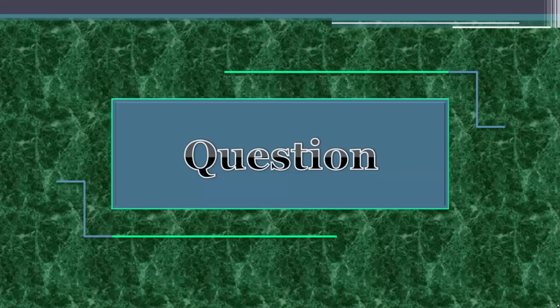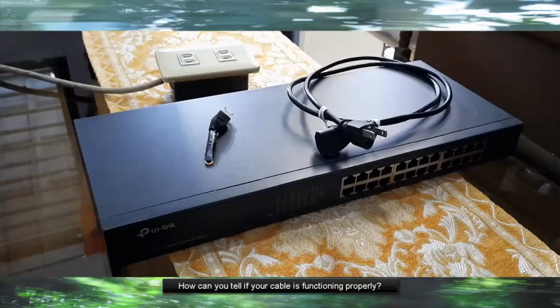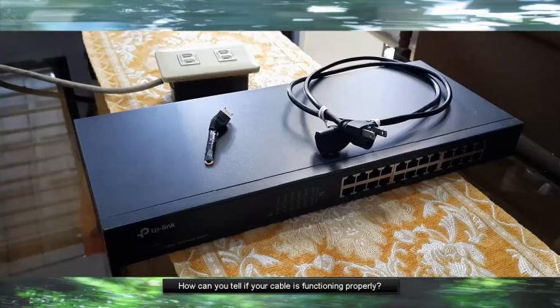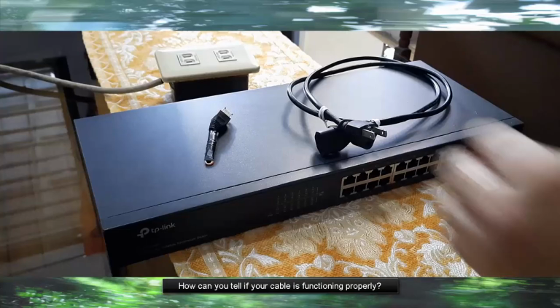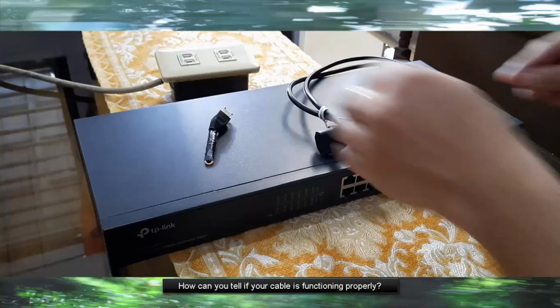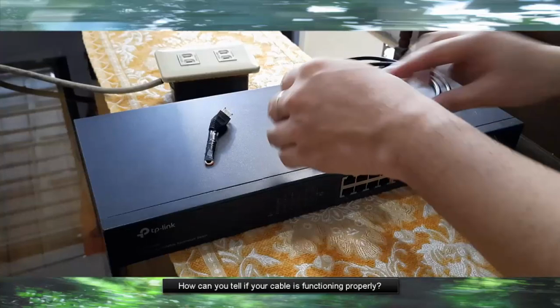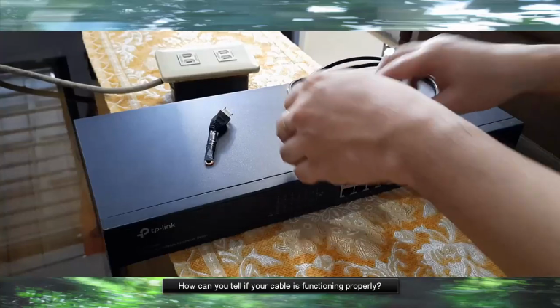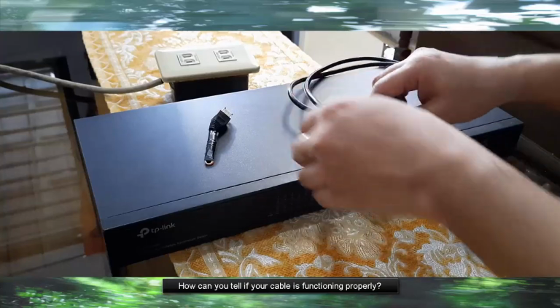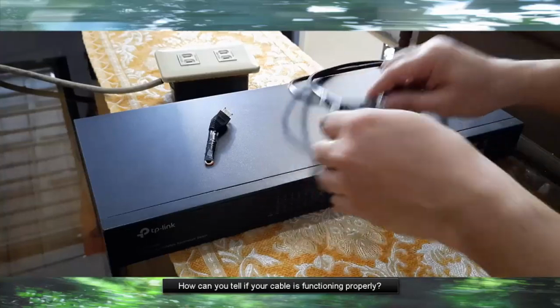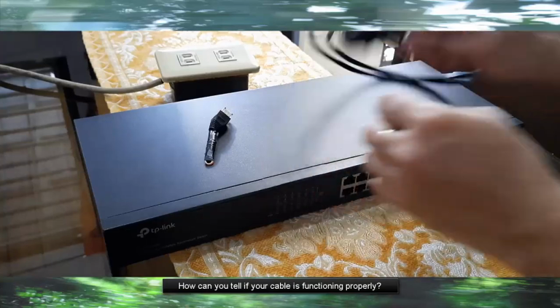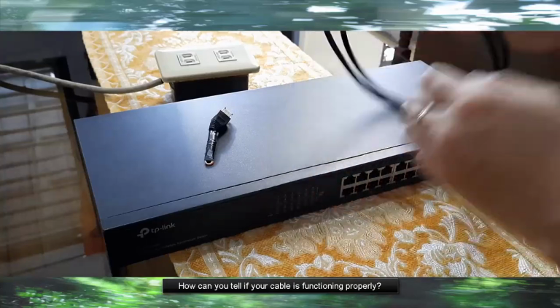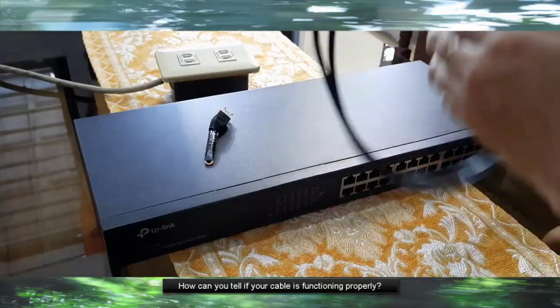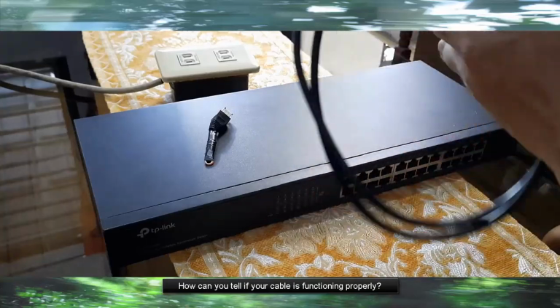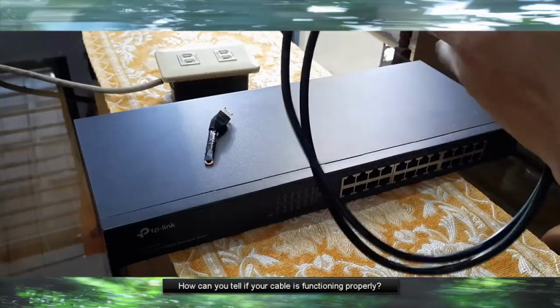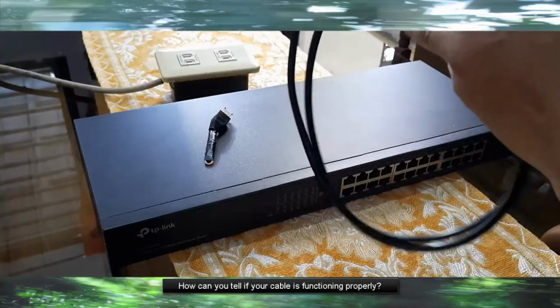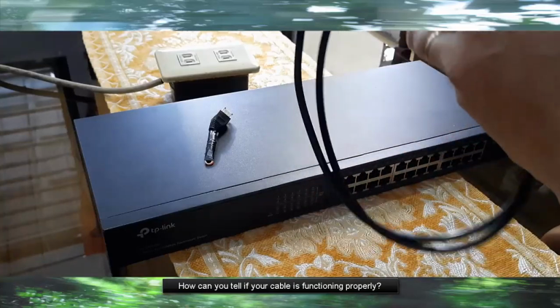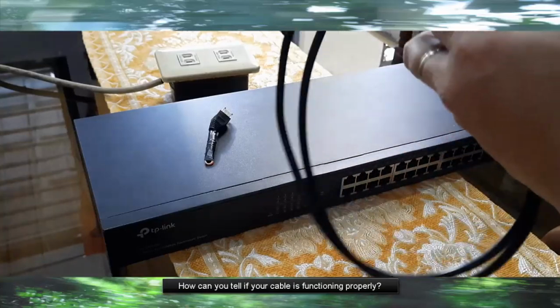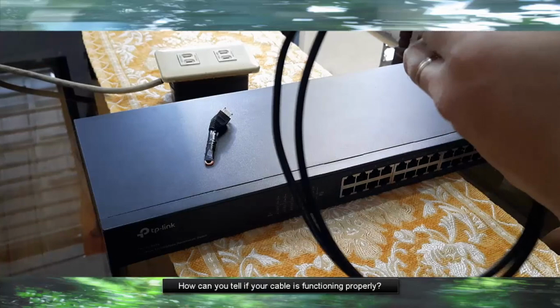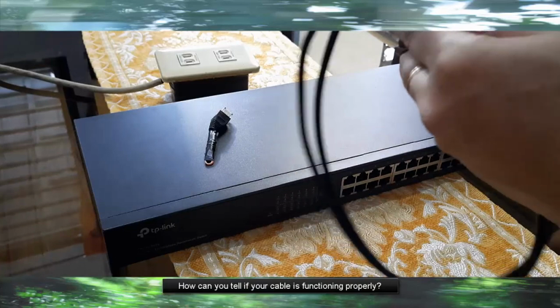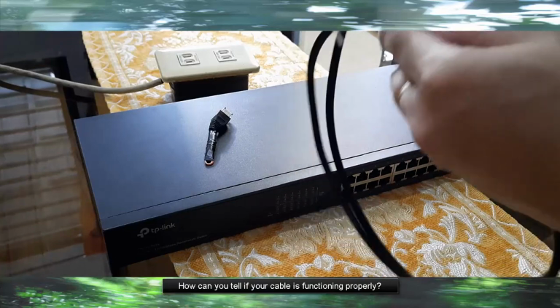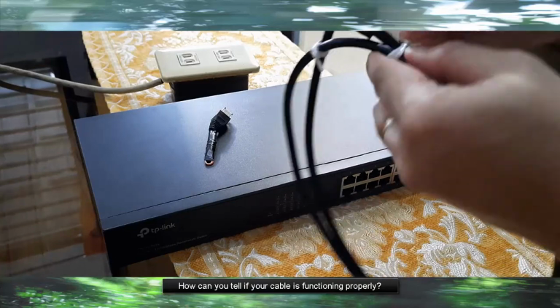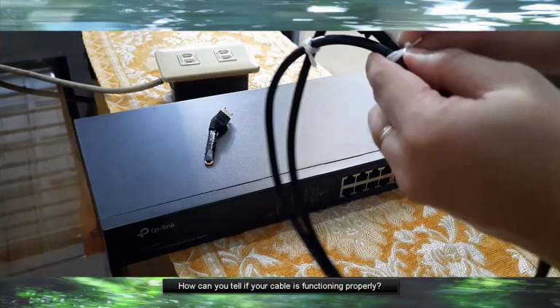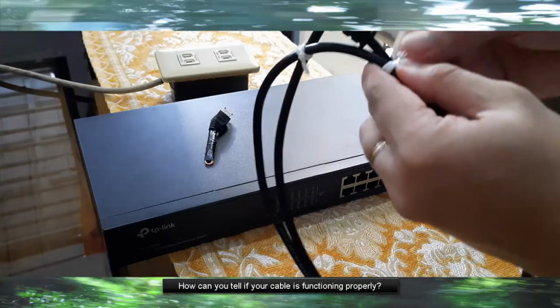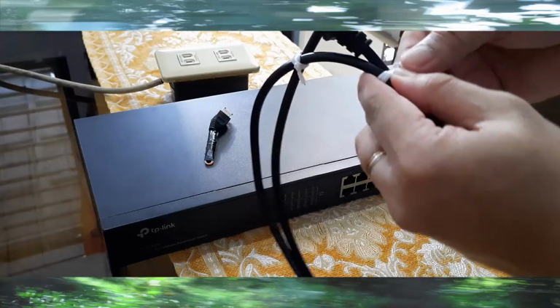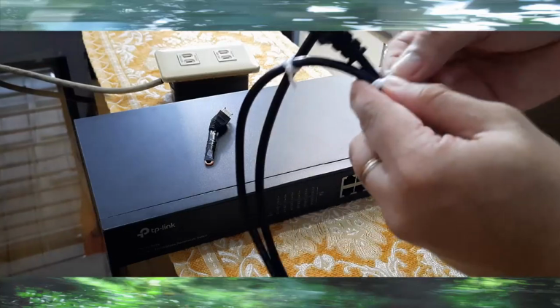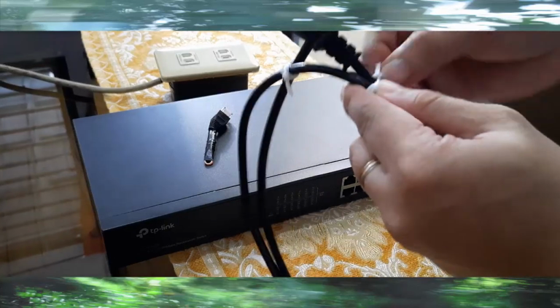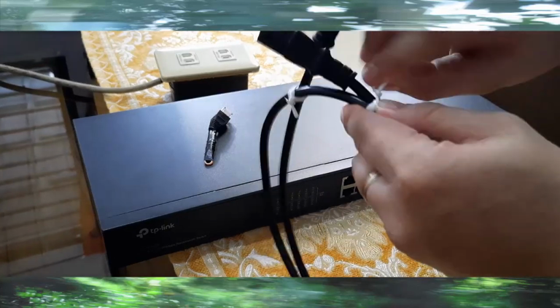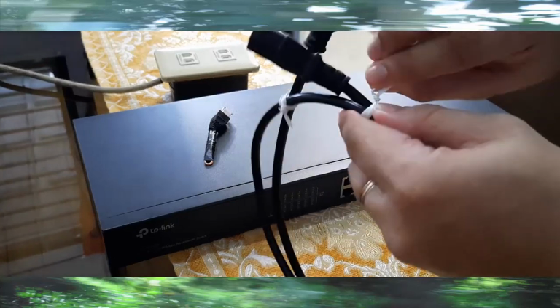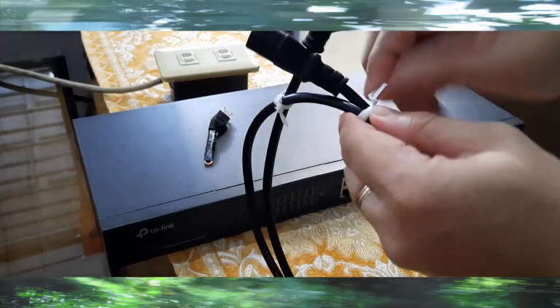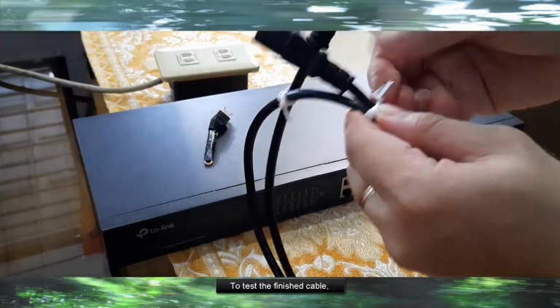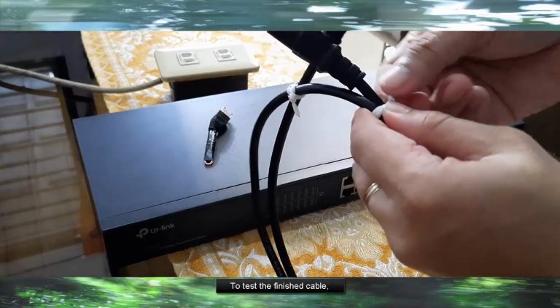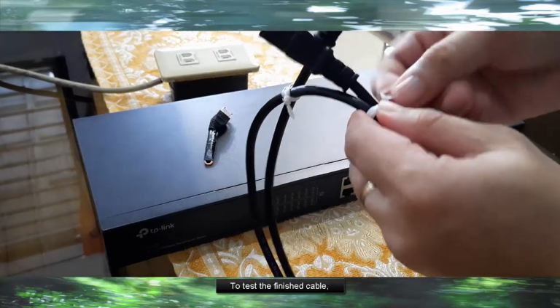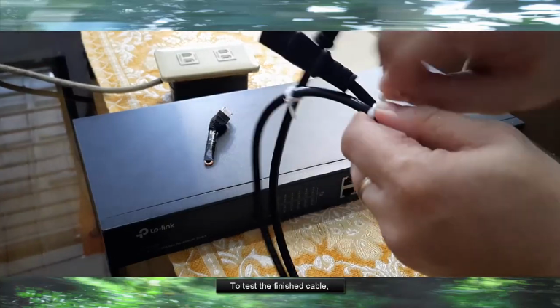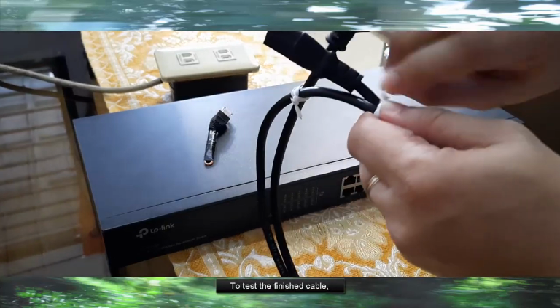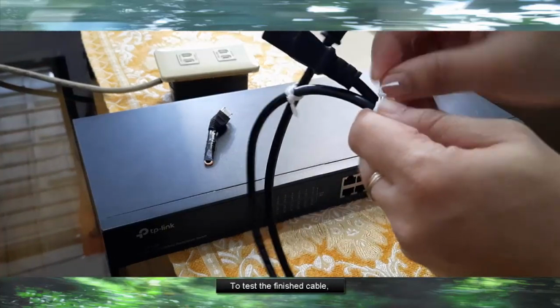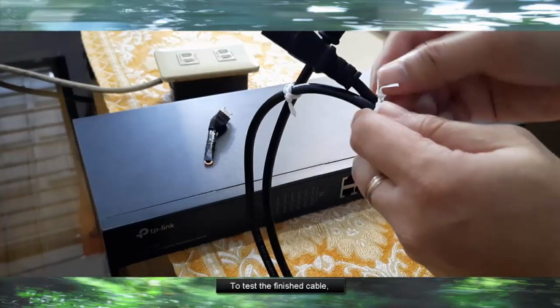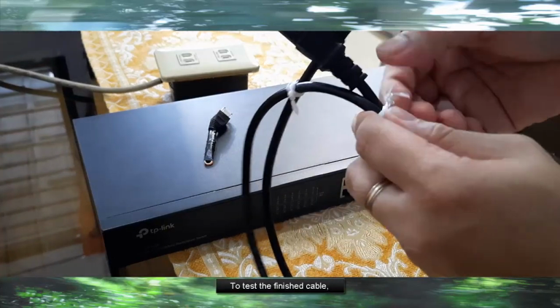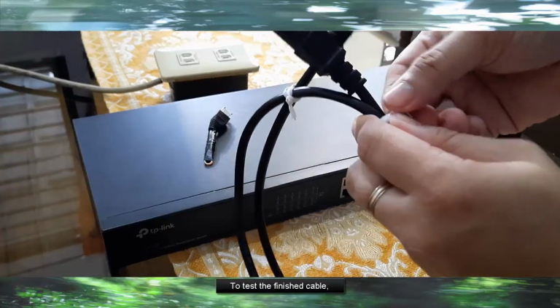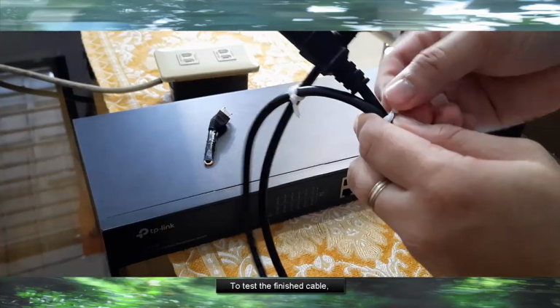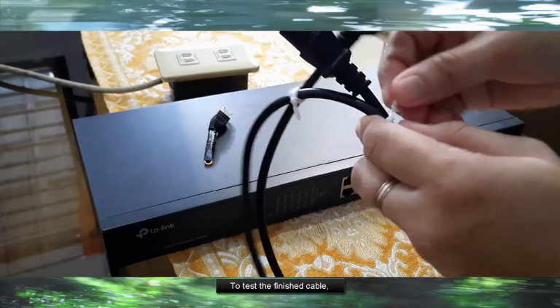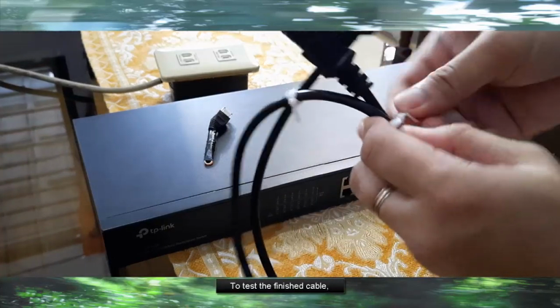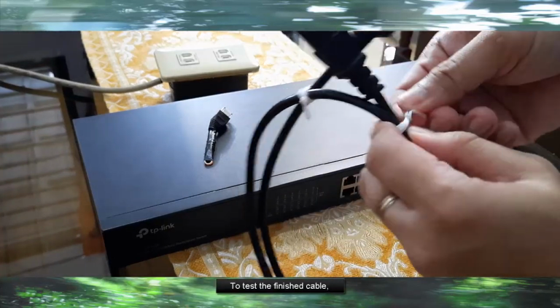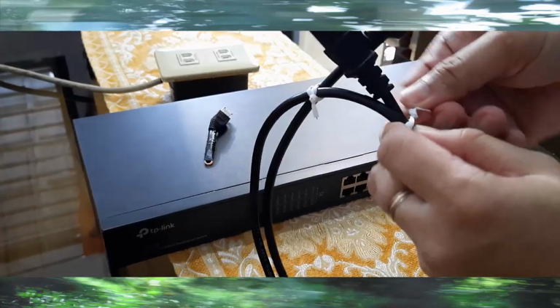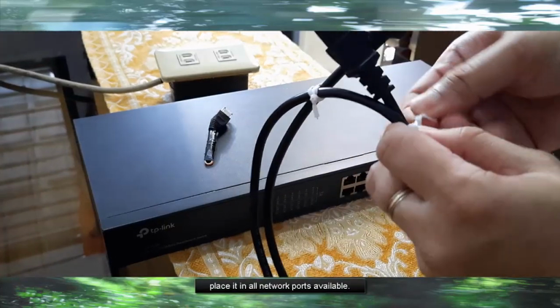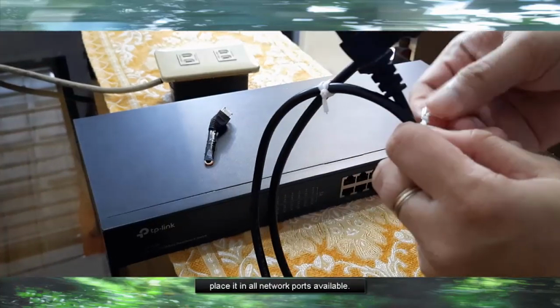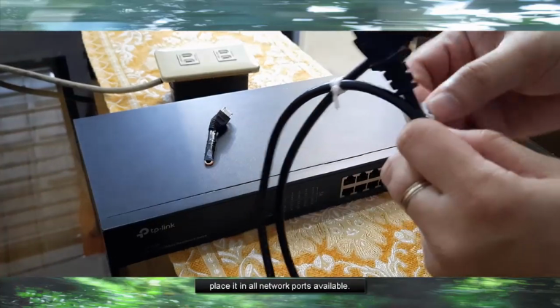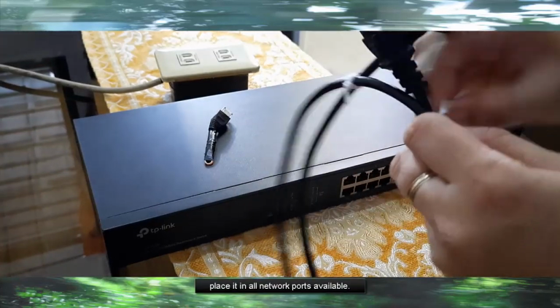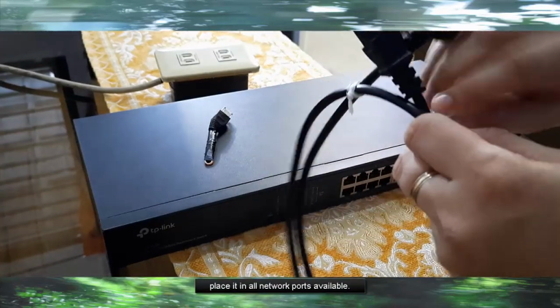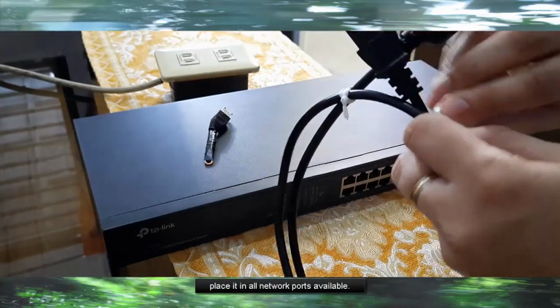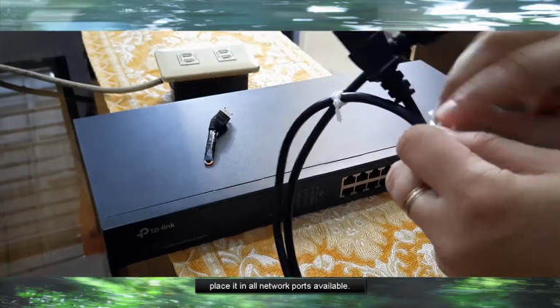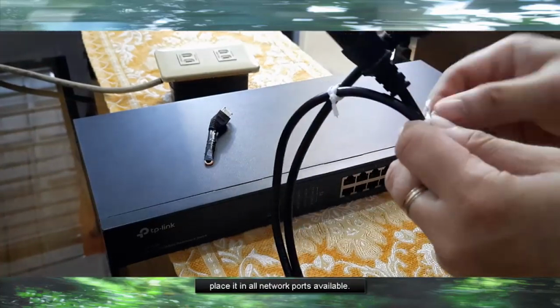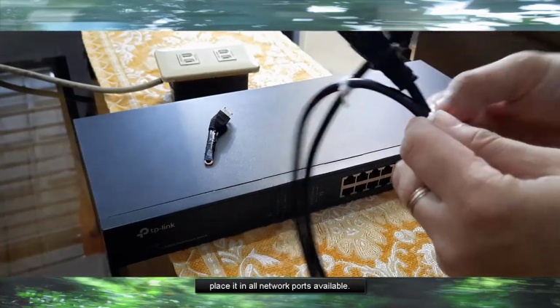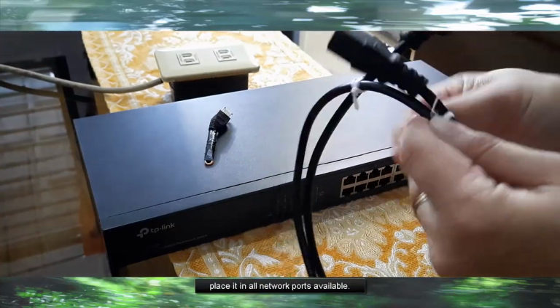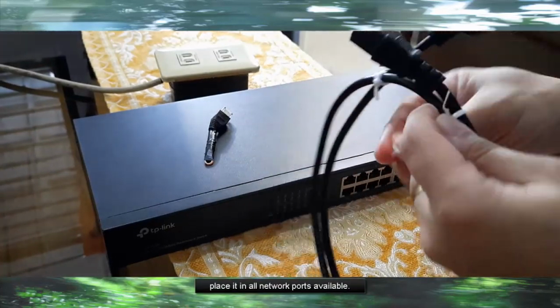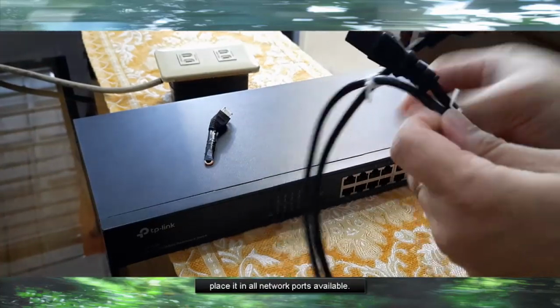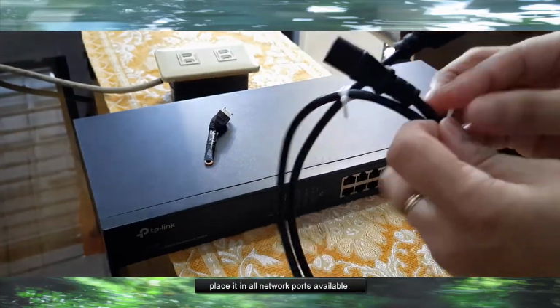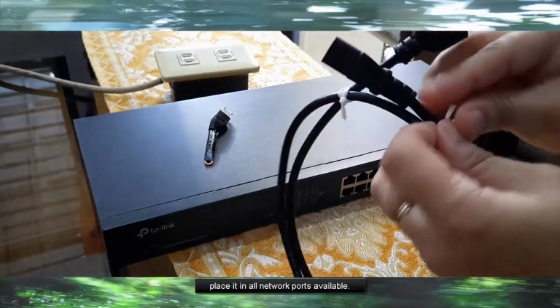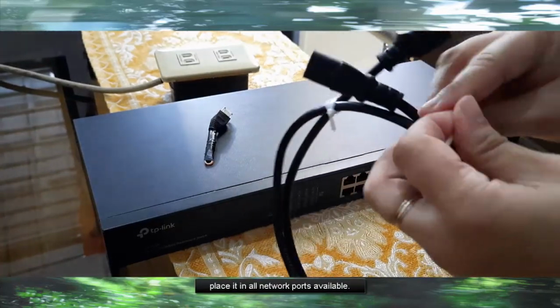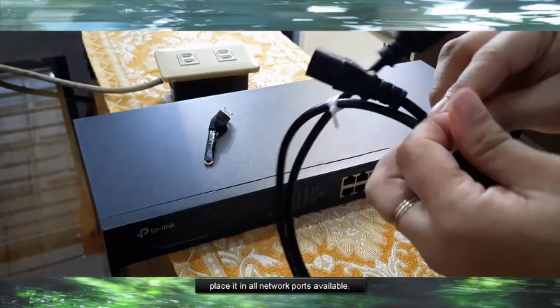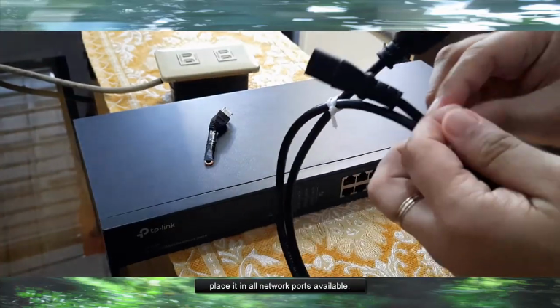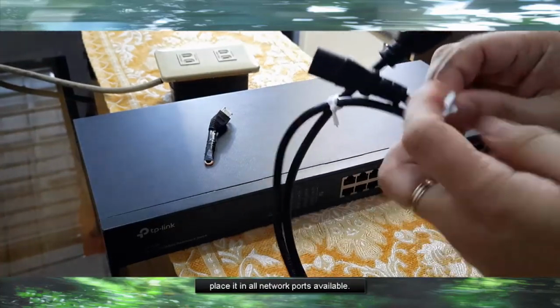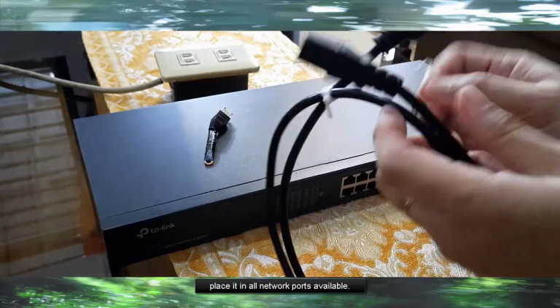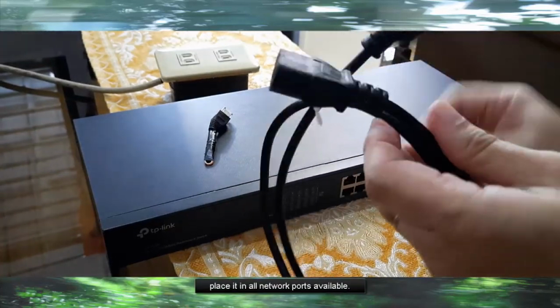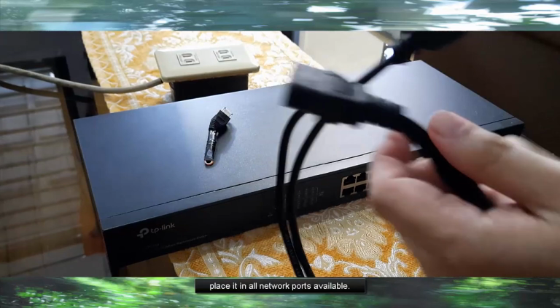How can you tell if your cable is functioning properly? To test the finished cable, place it in all network ports available.